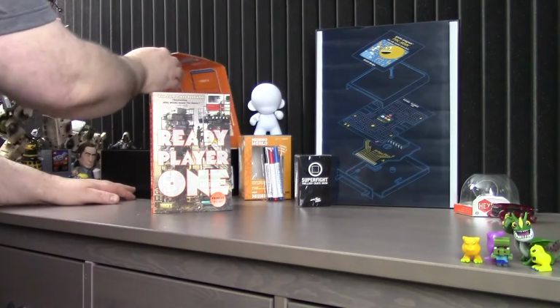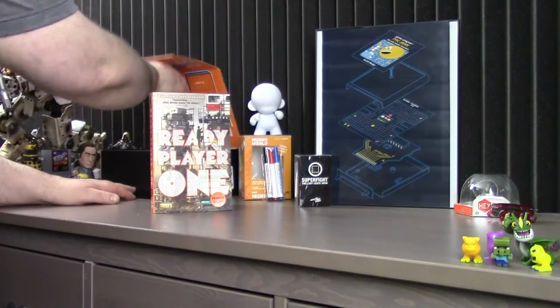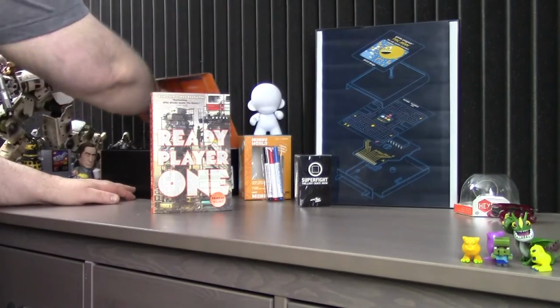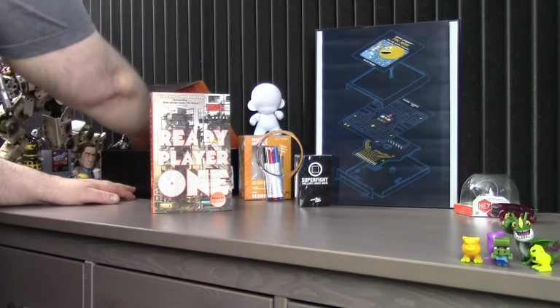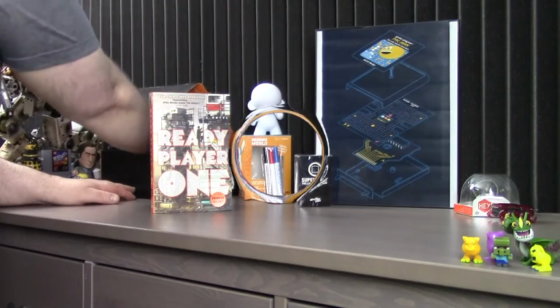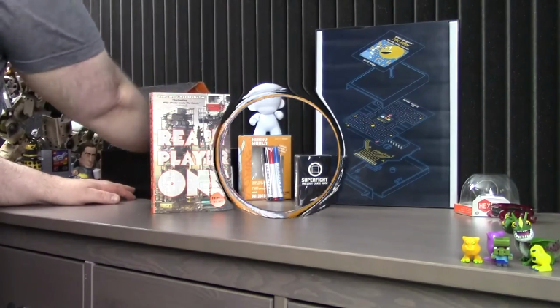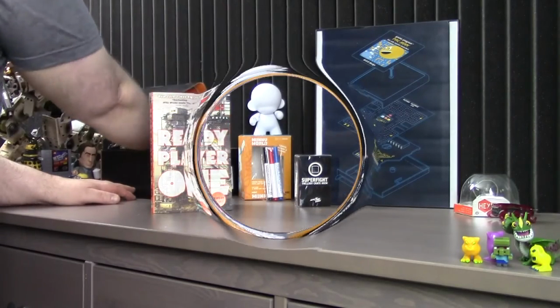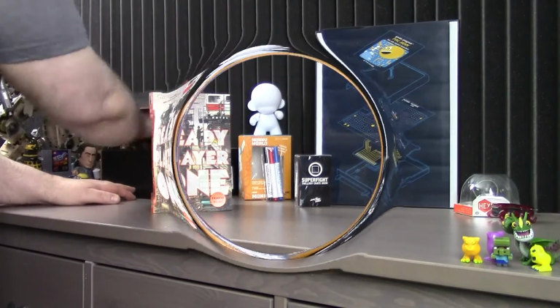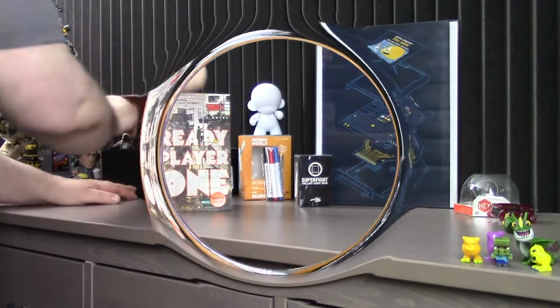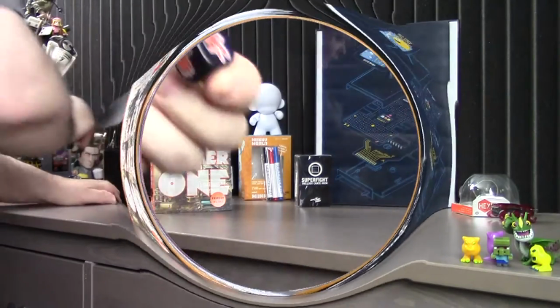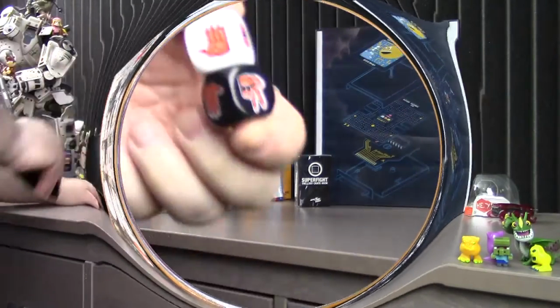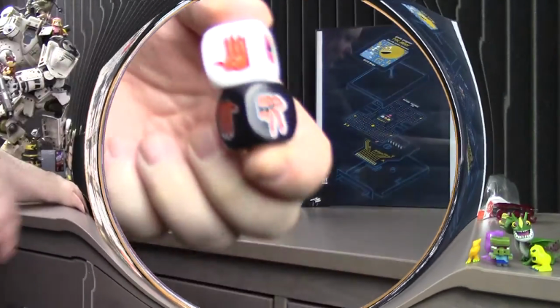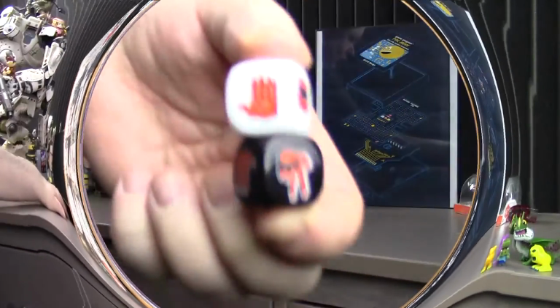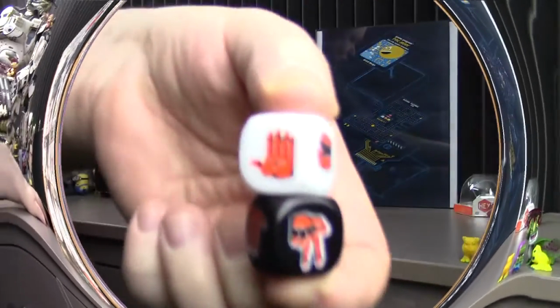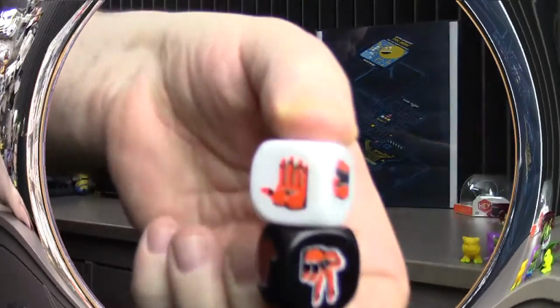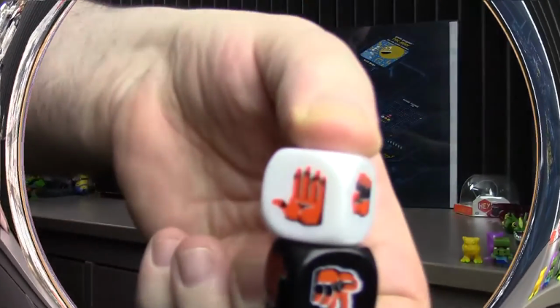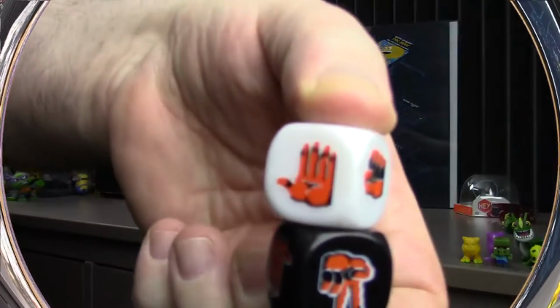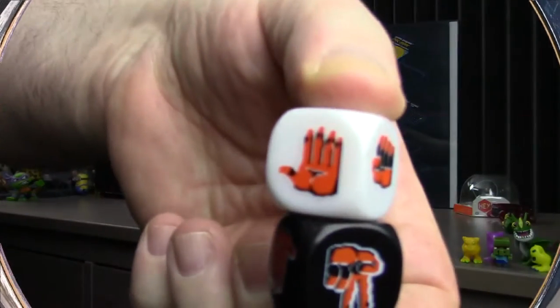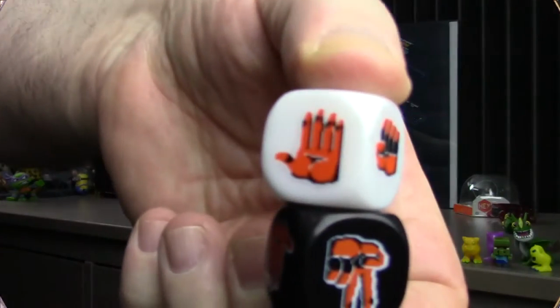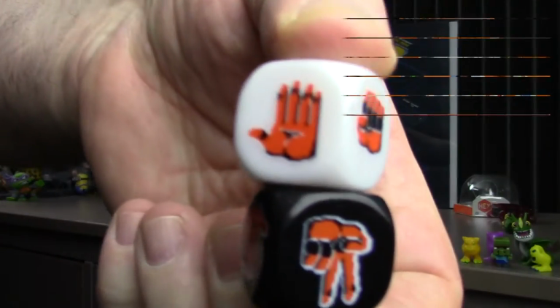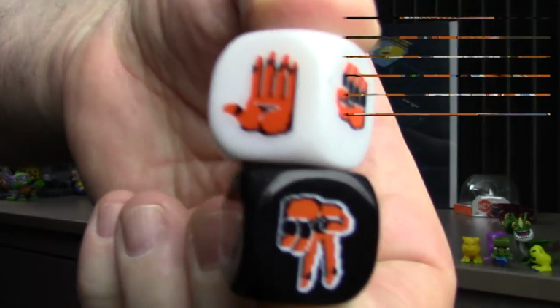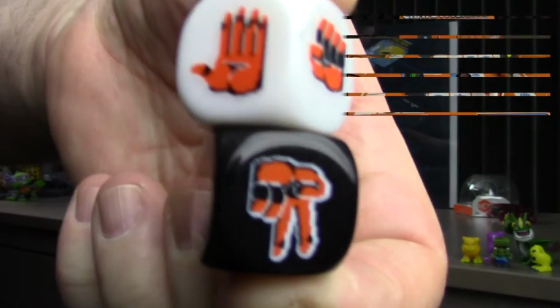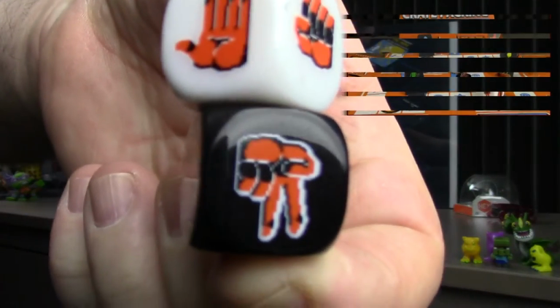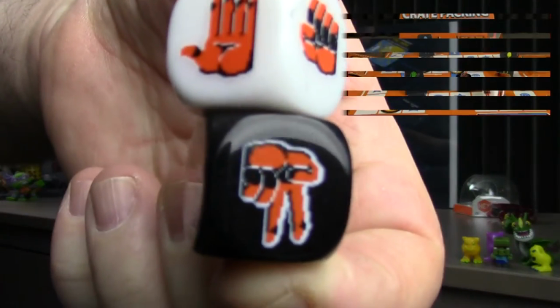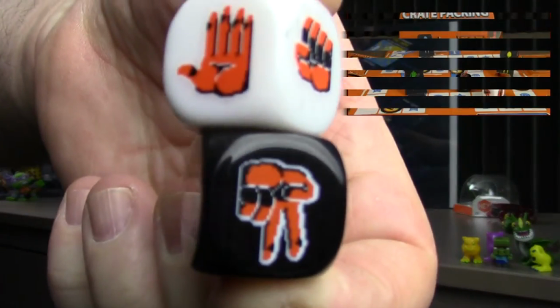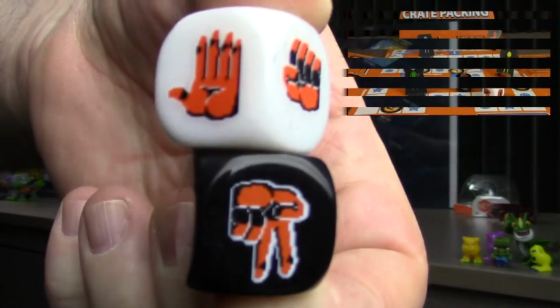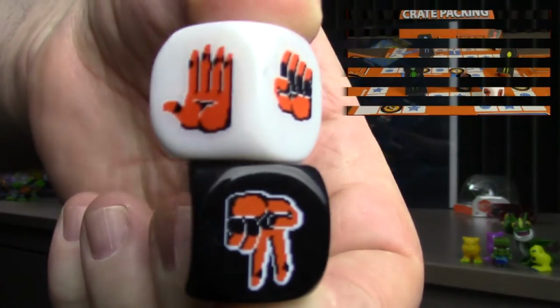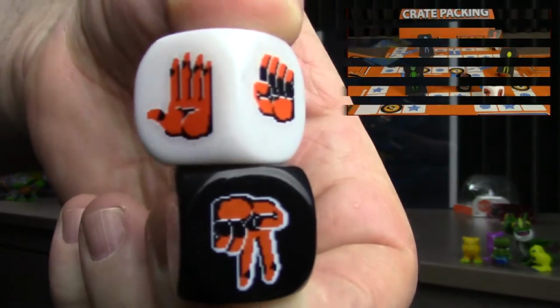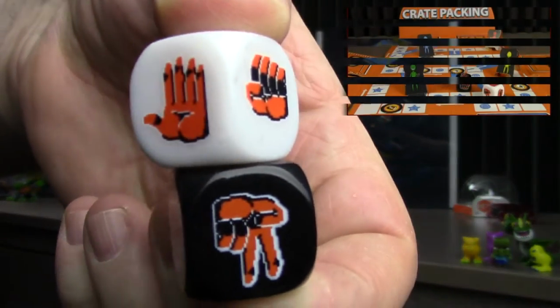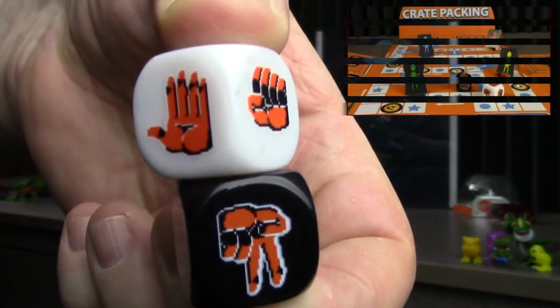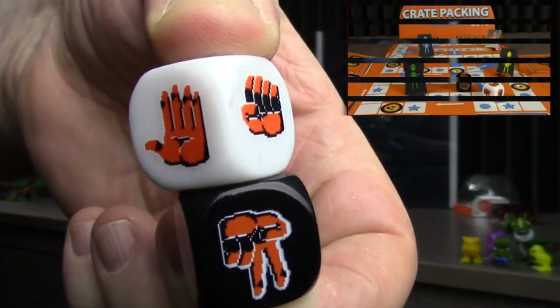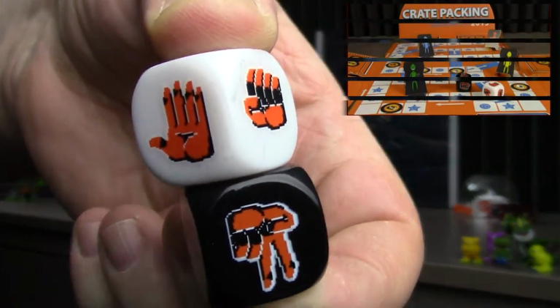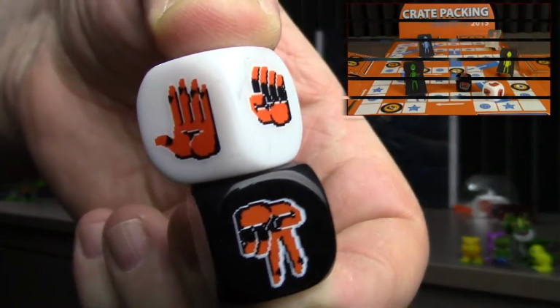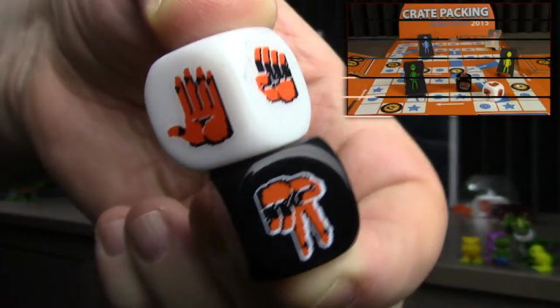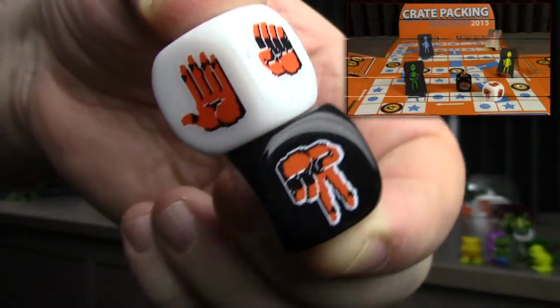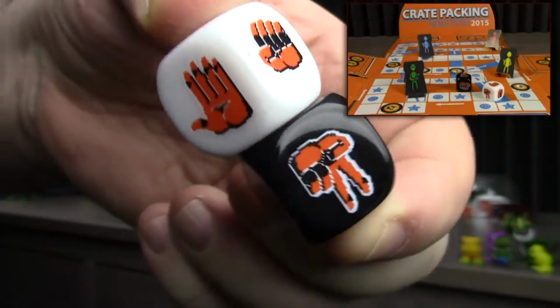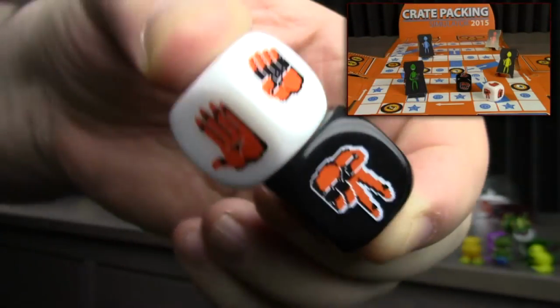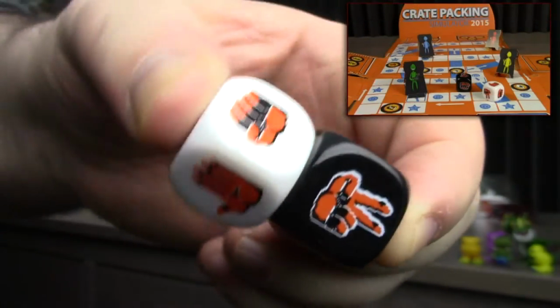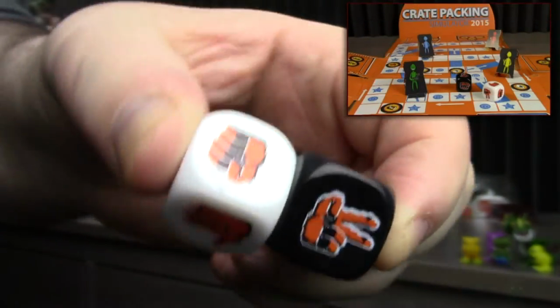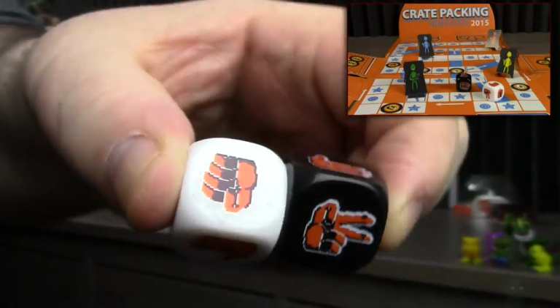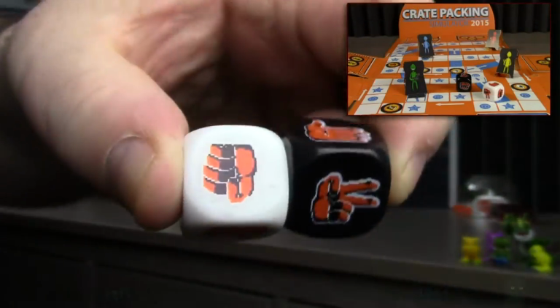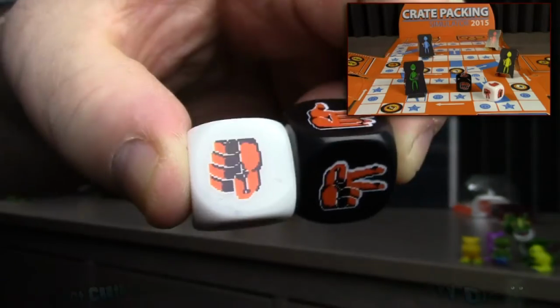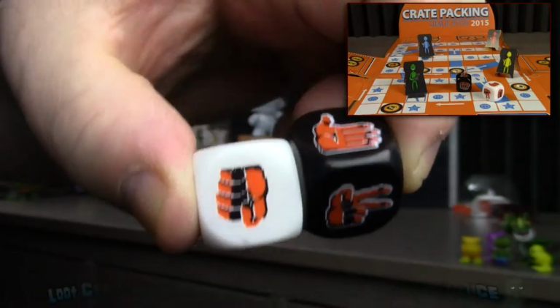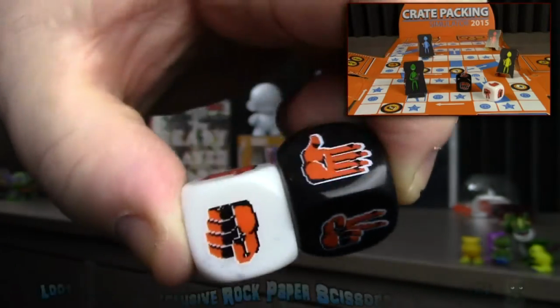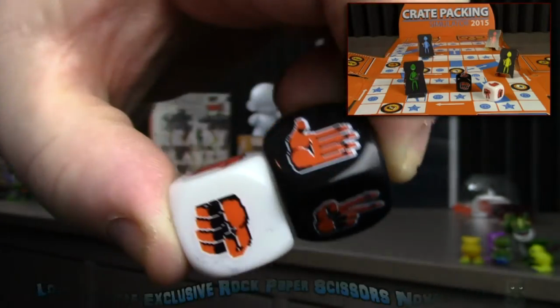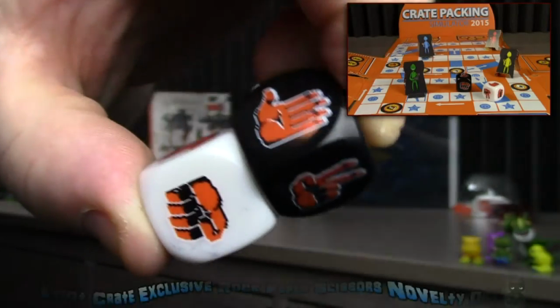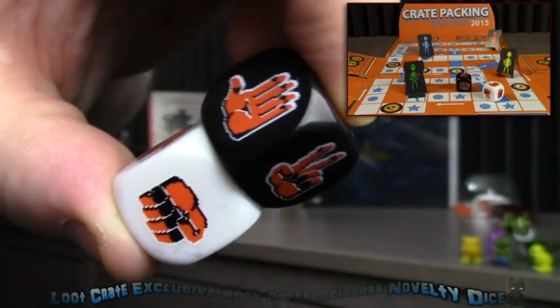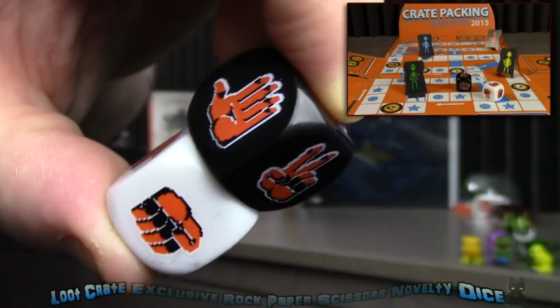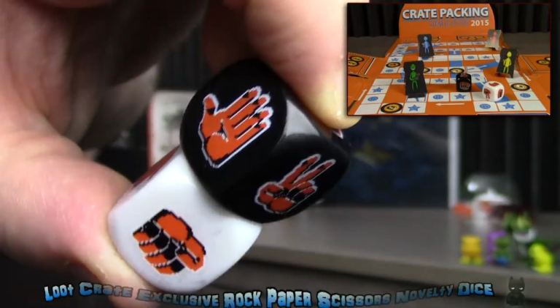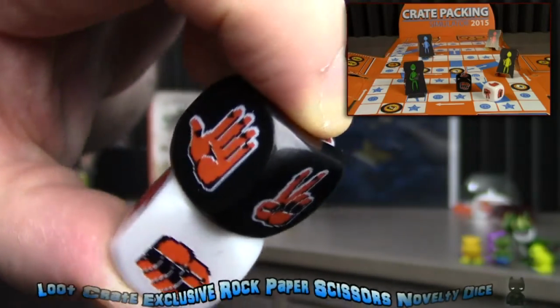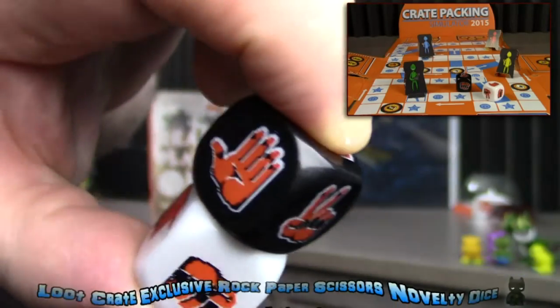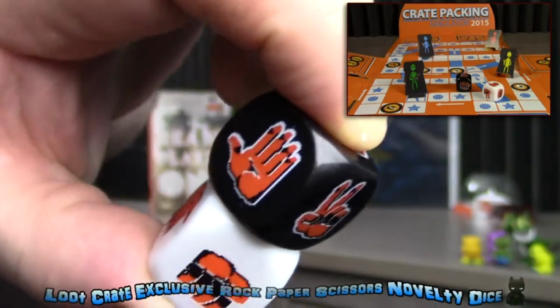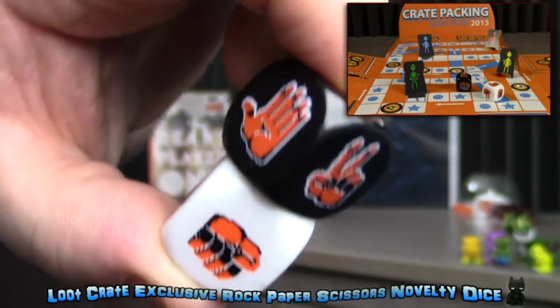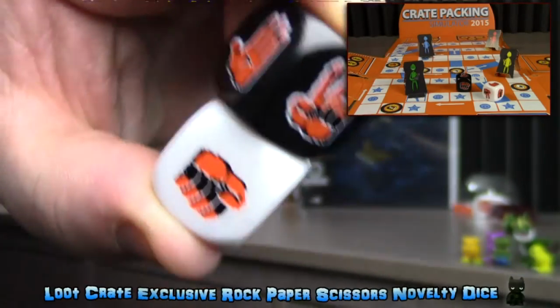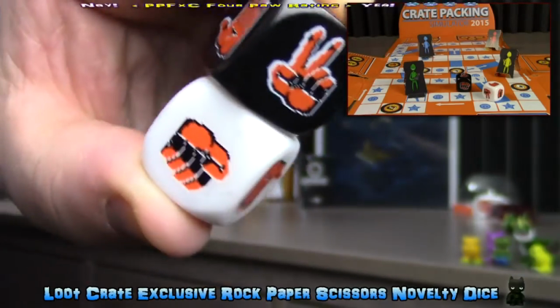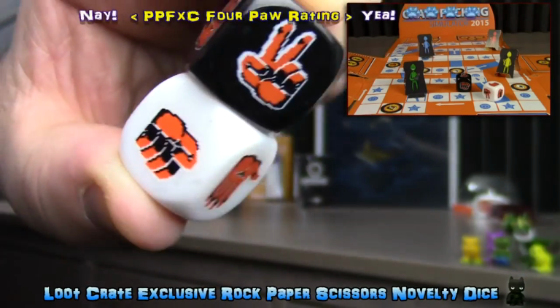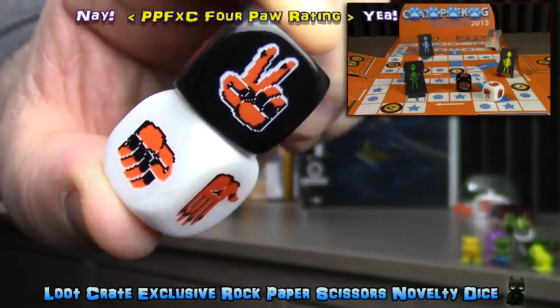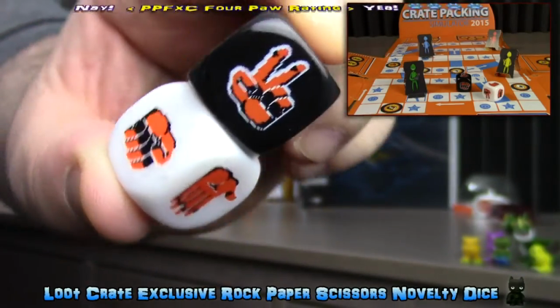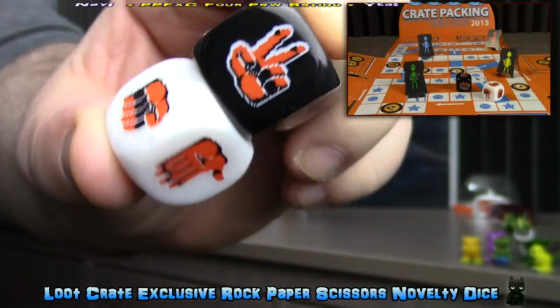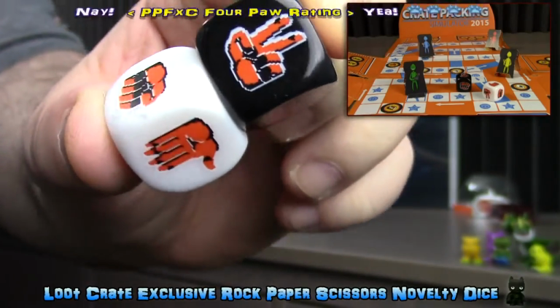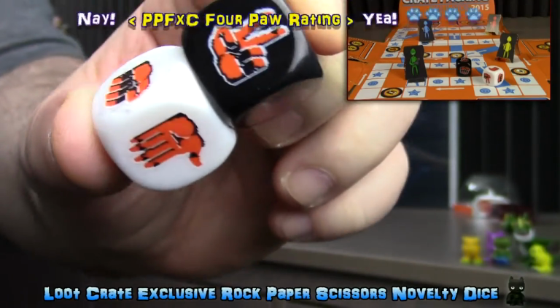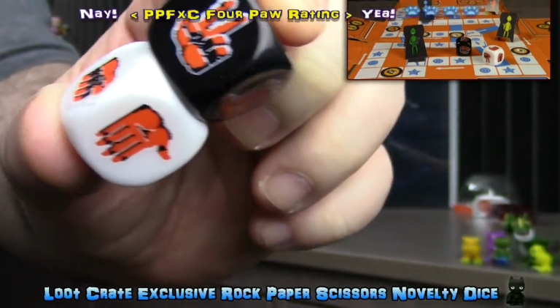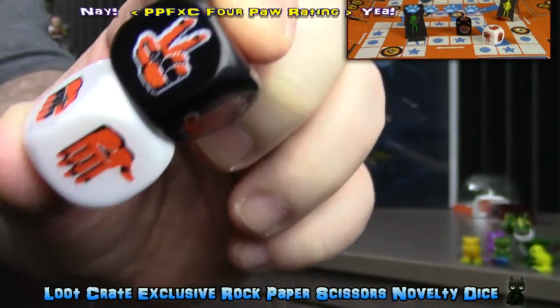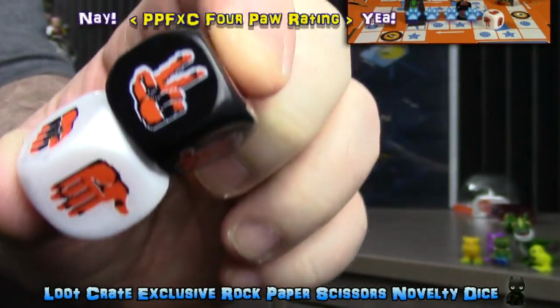These pretty cool rock, paper, scissors dice are meant to be used with or without the customized board game that Loot Crate created on the inside of this month's crate.